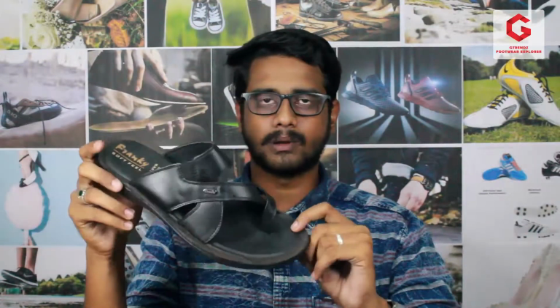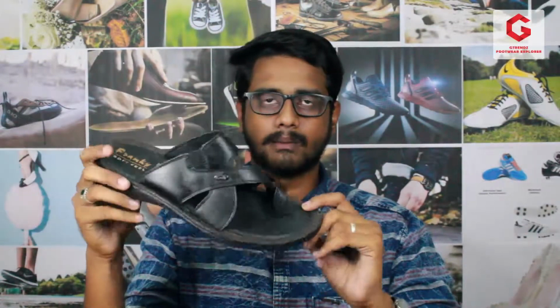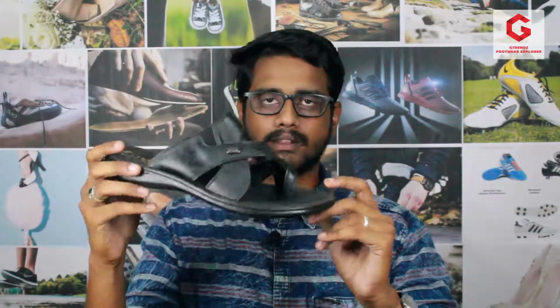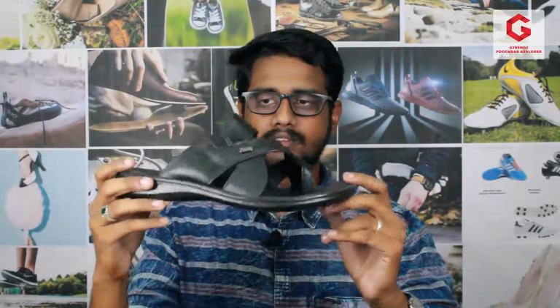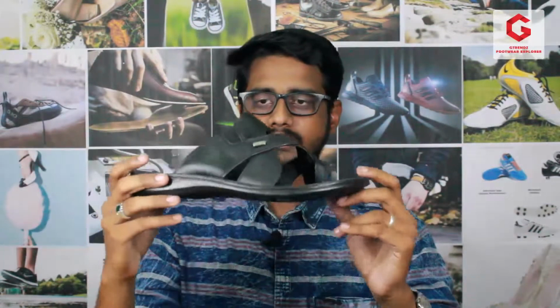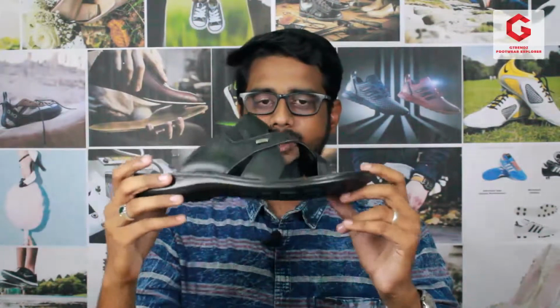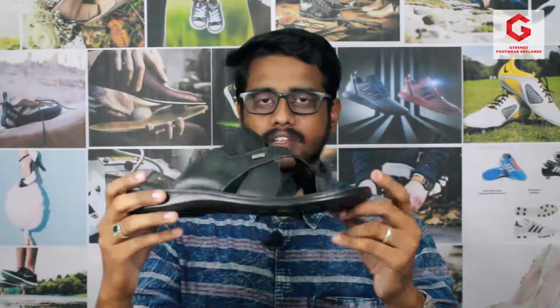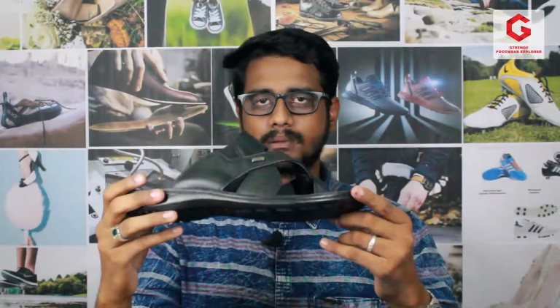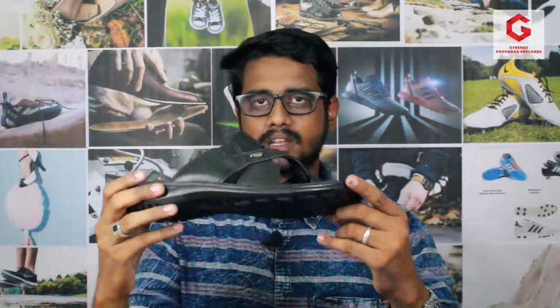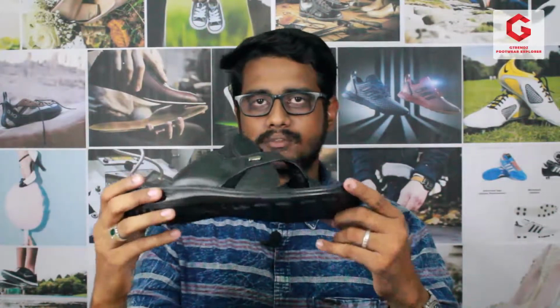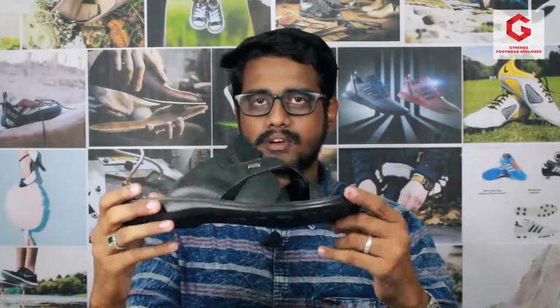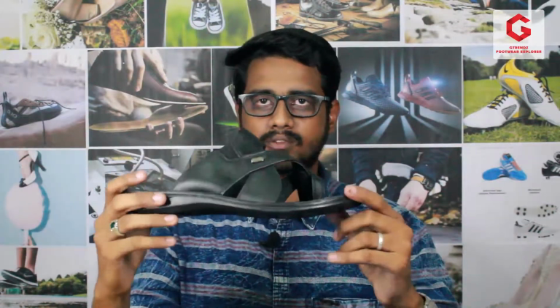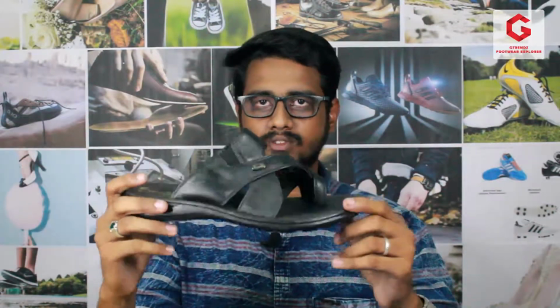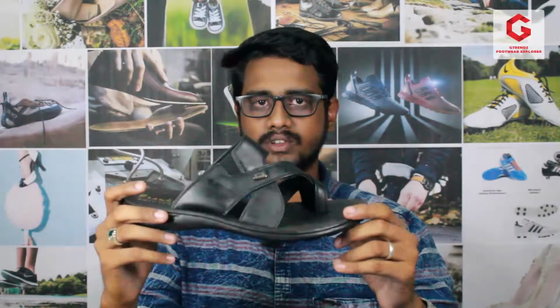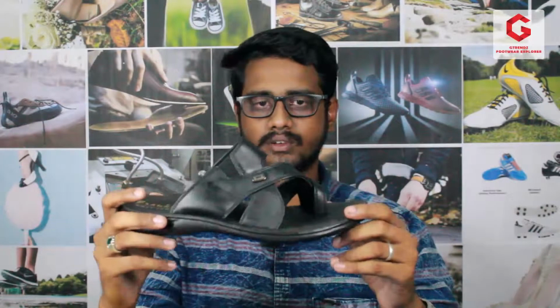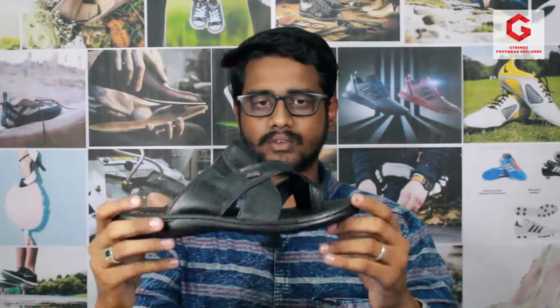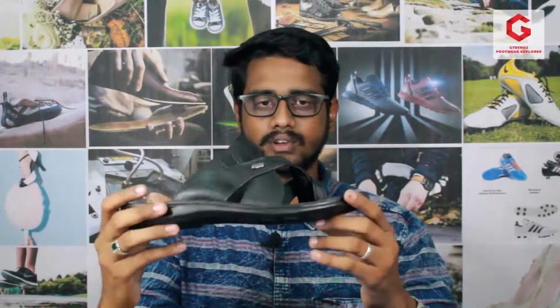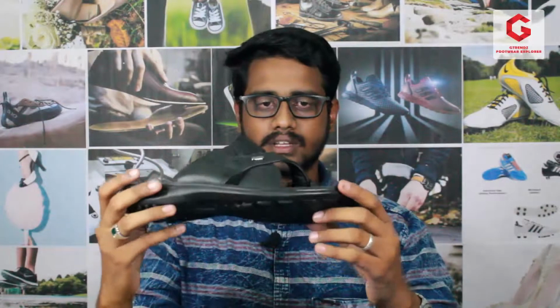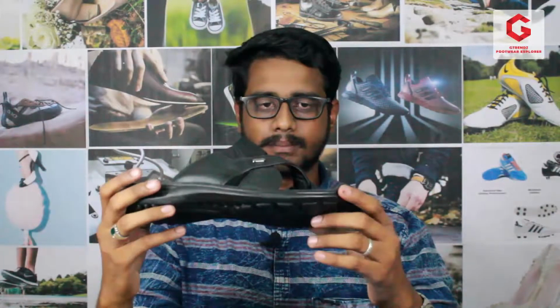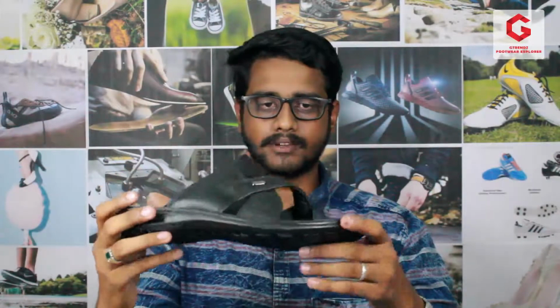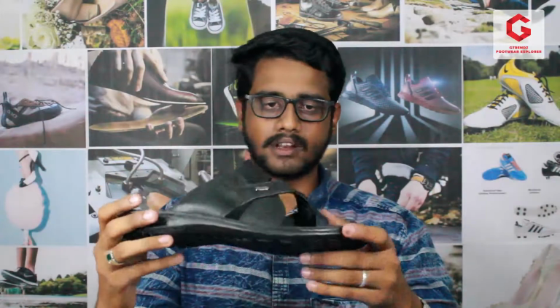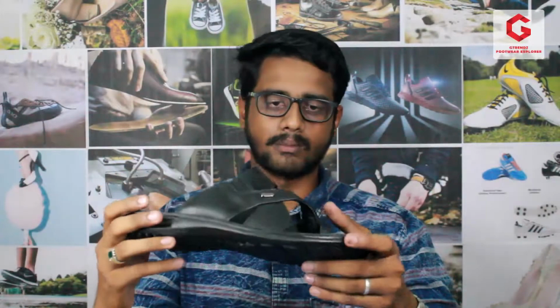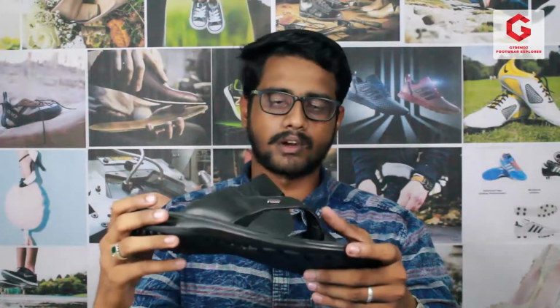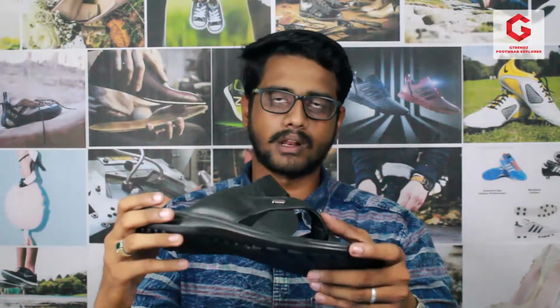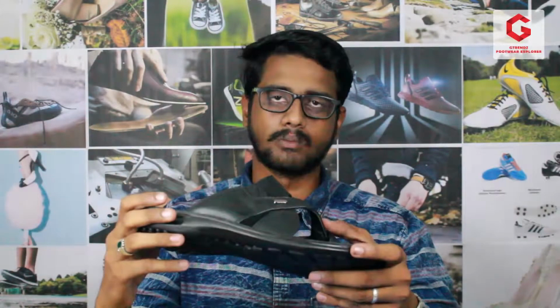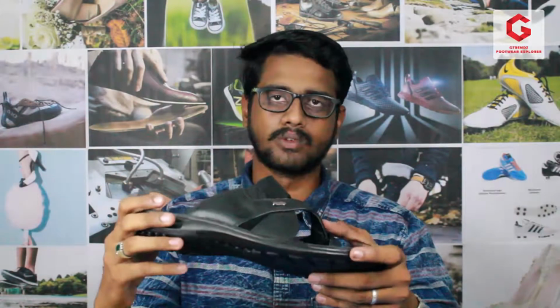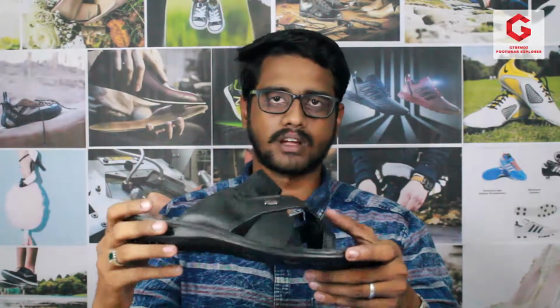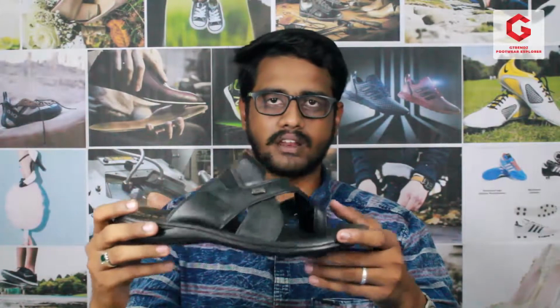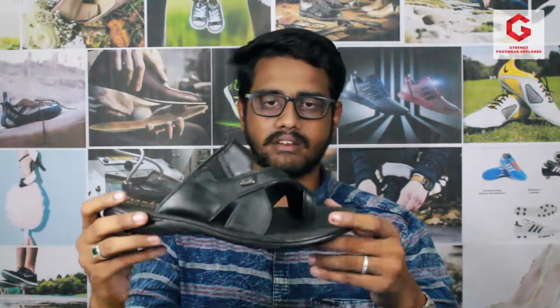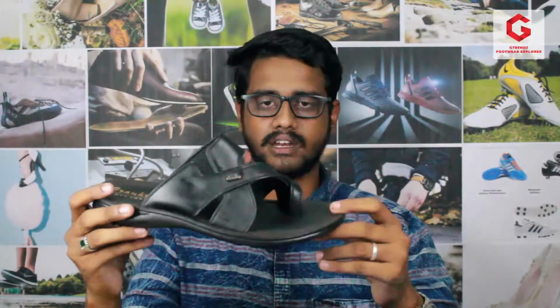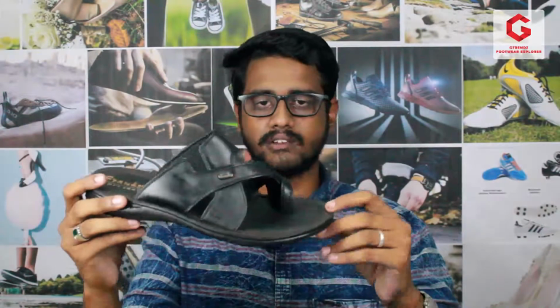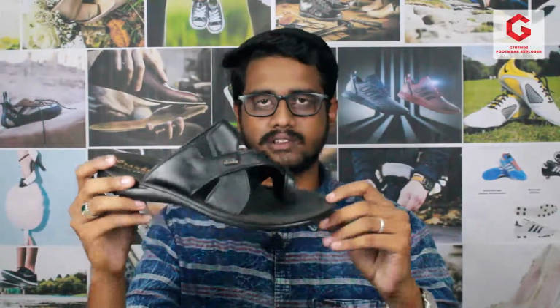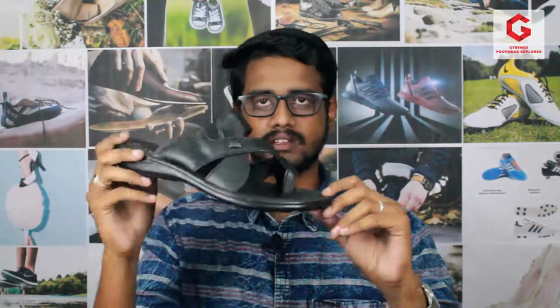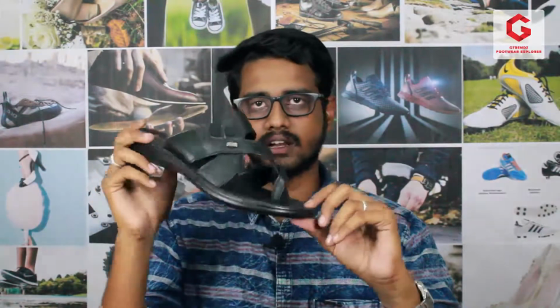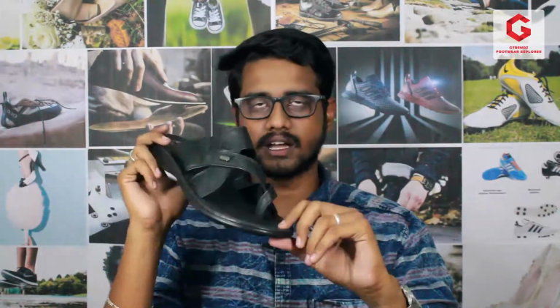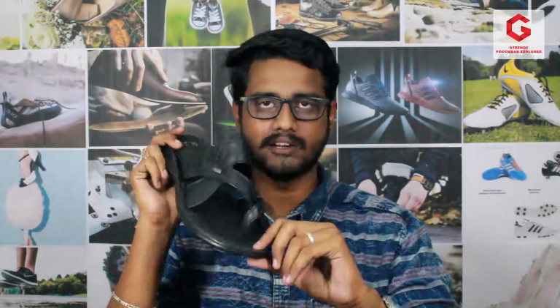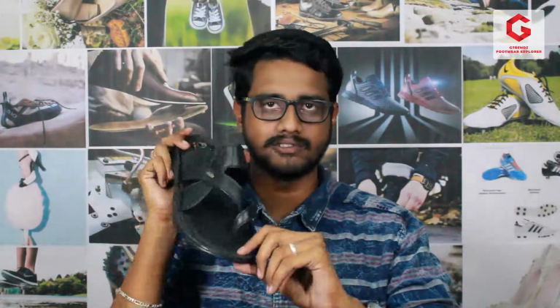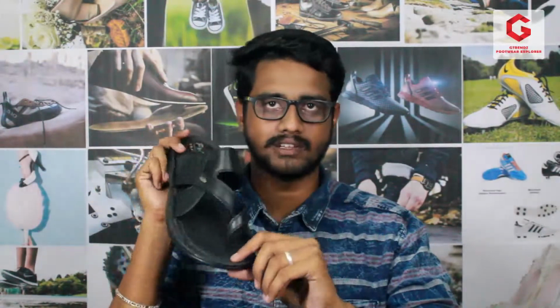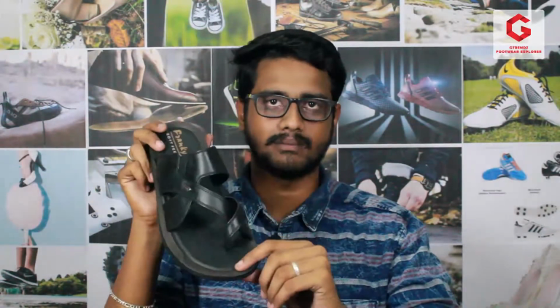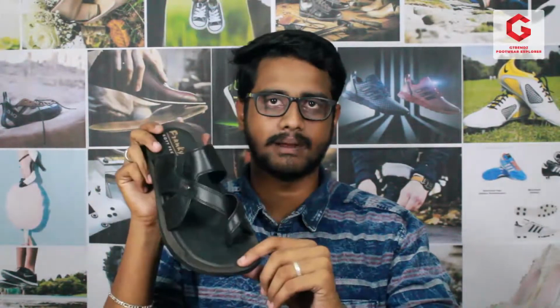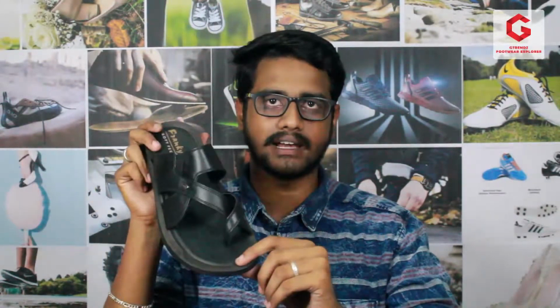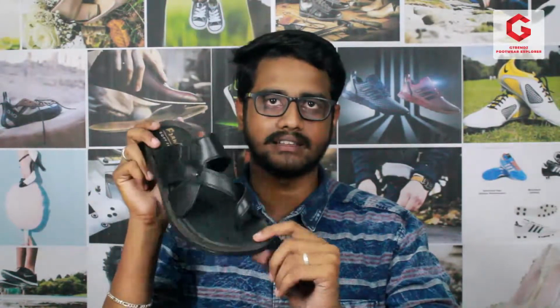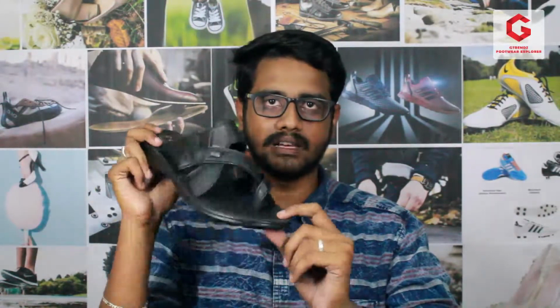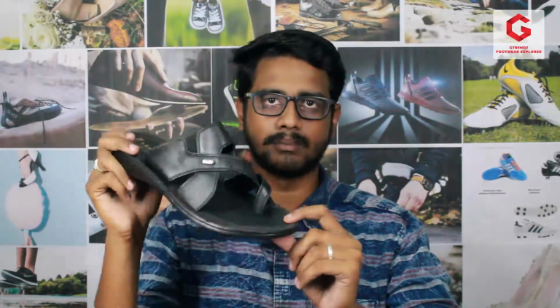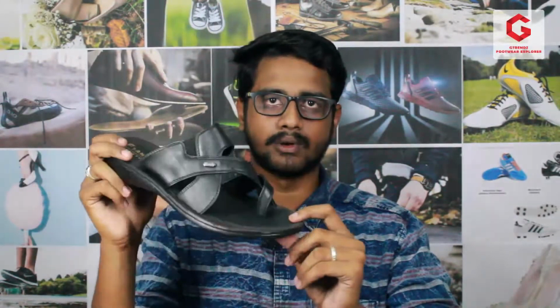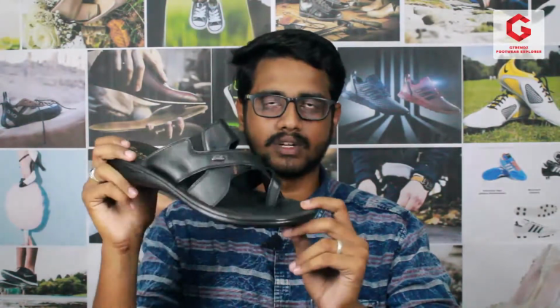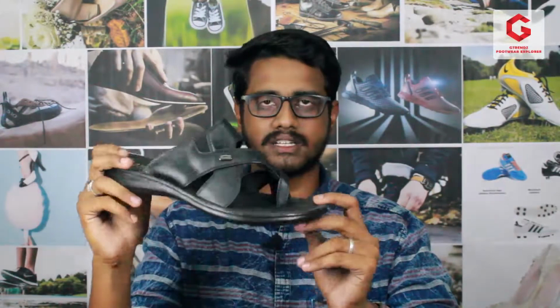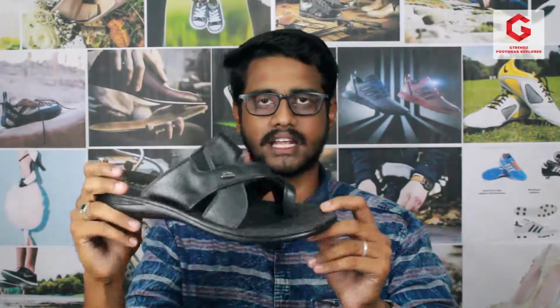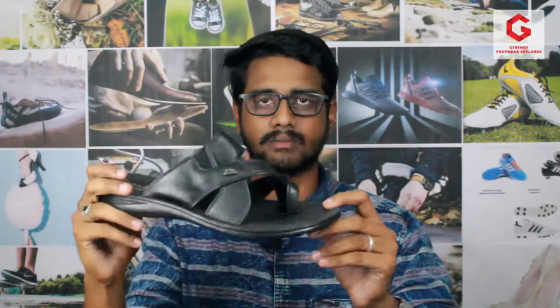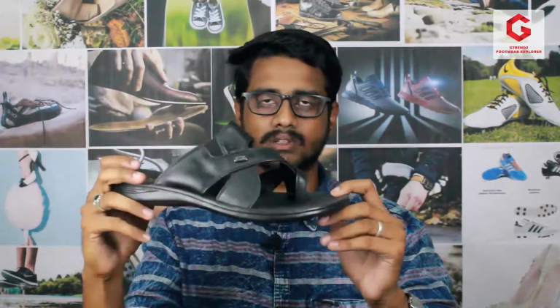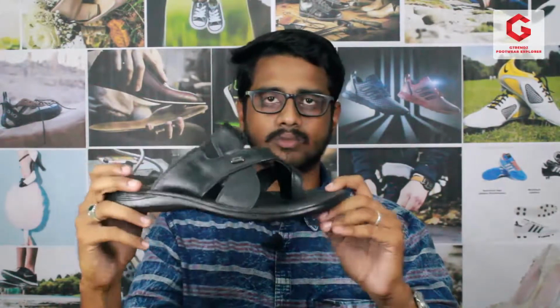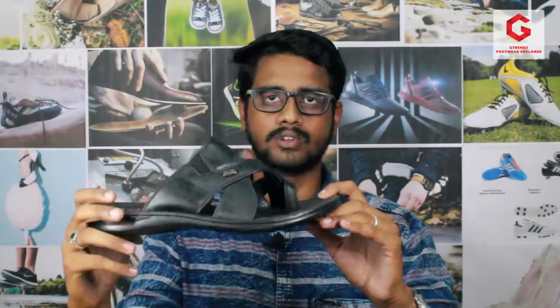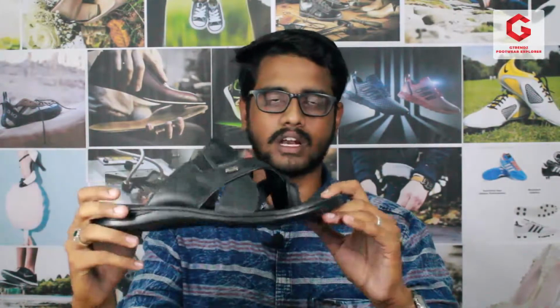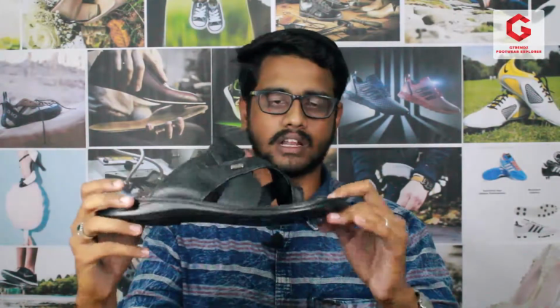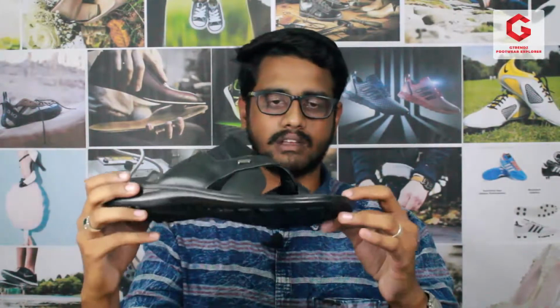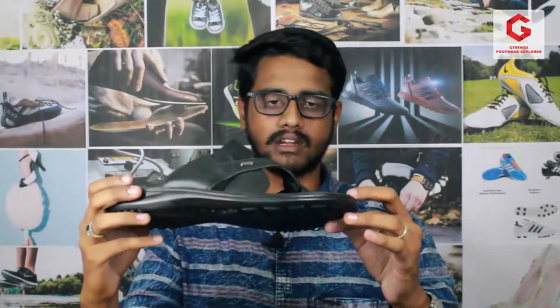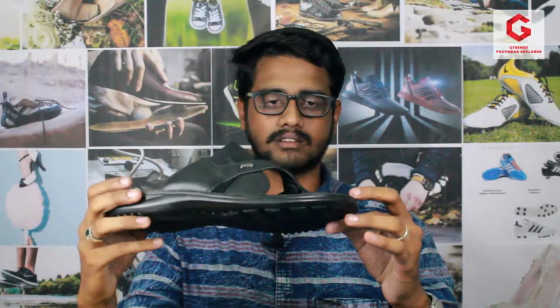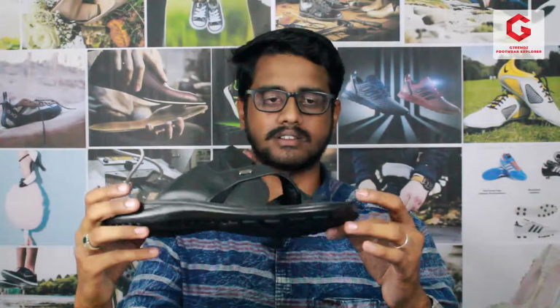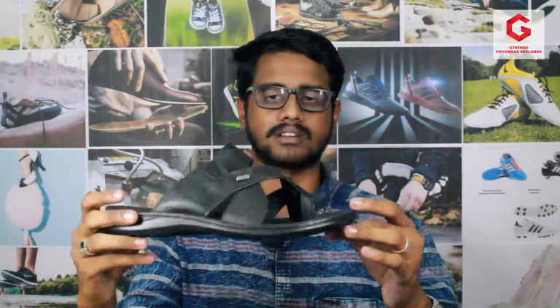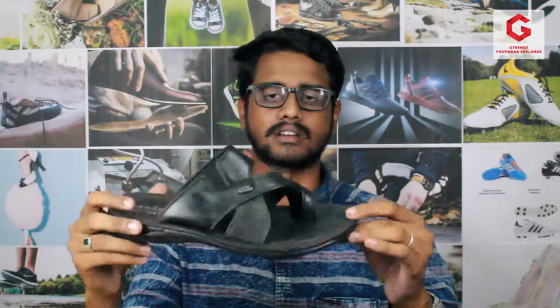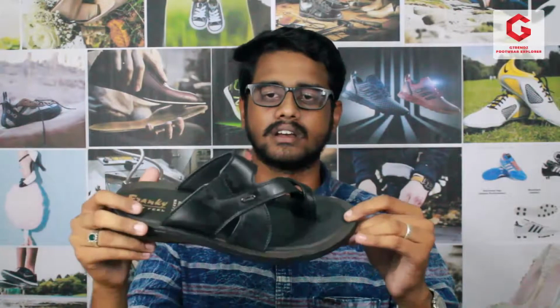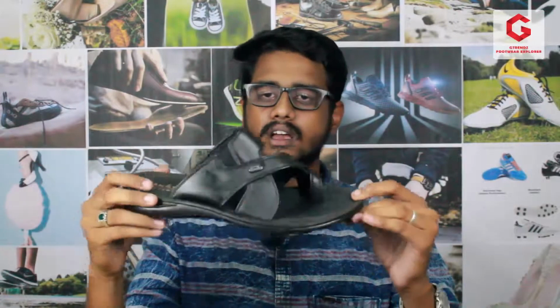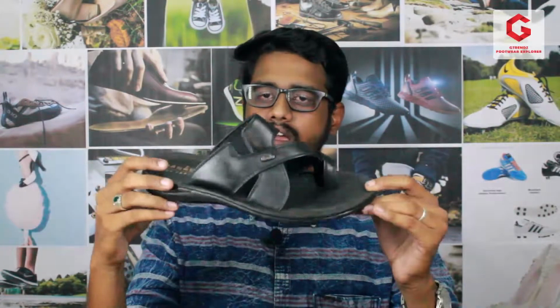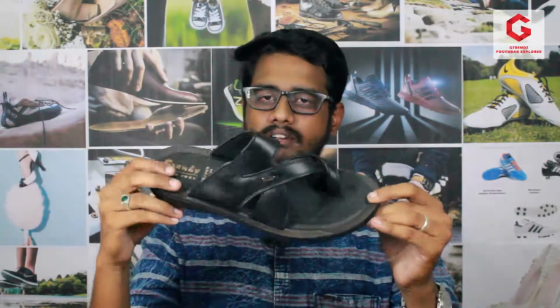This is the FRM 104. In this particular model, there are 3 colors: black, brown, and tan. There are 3 color options available.